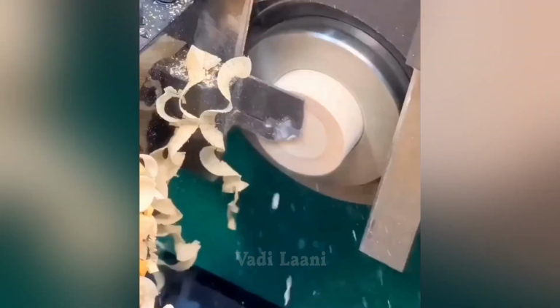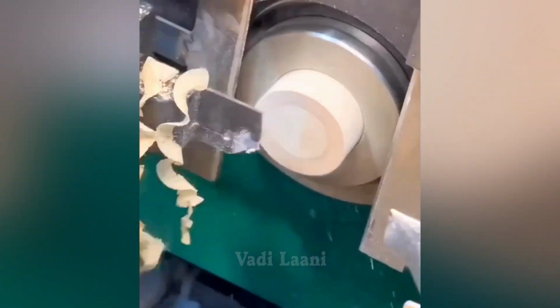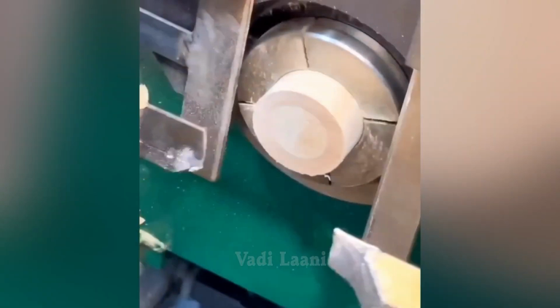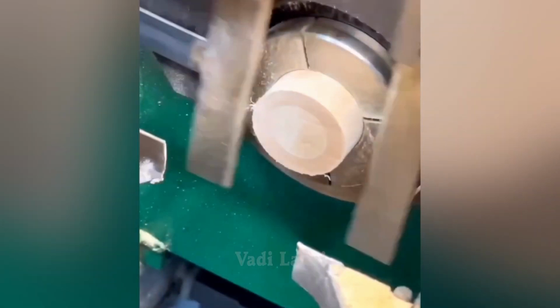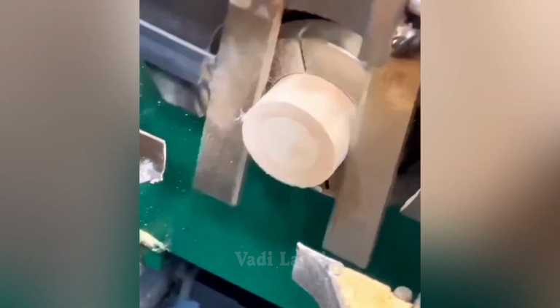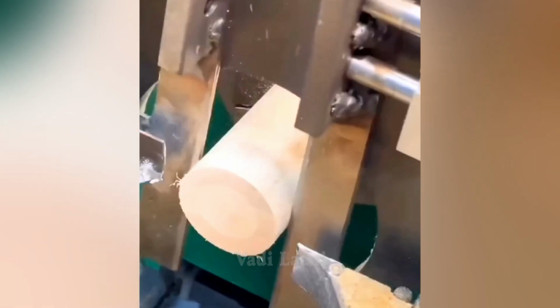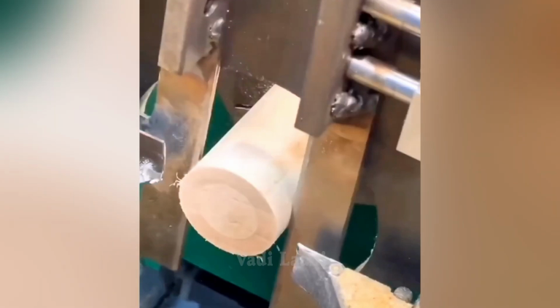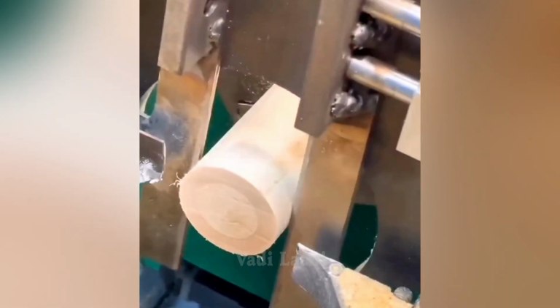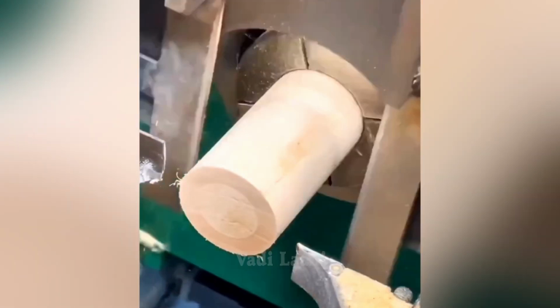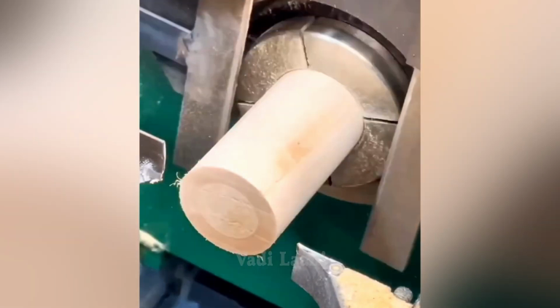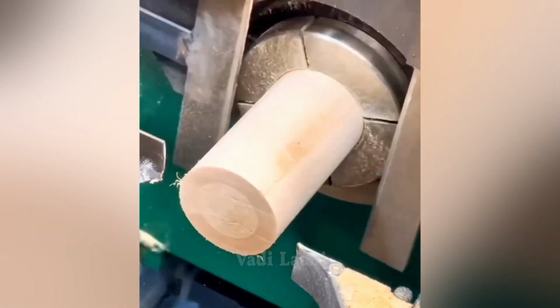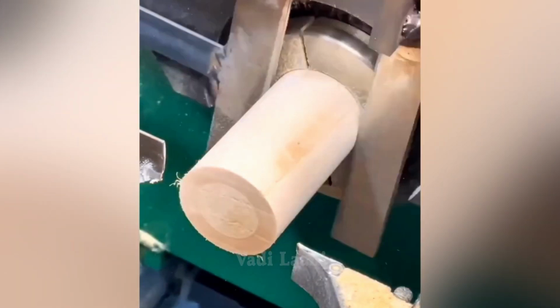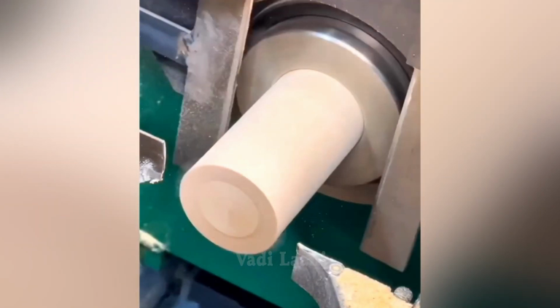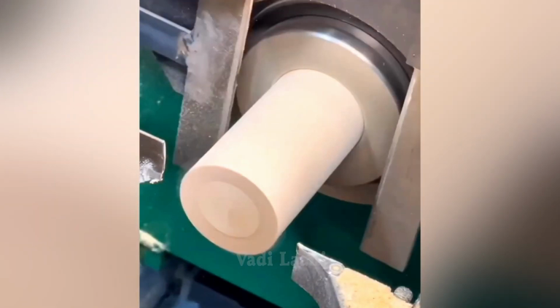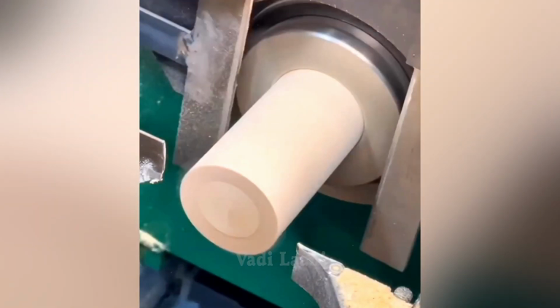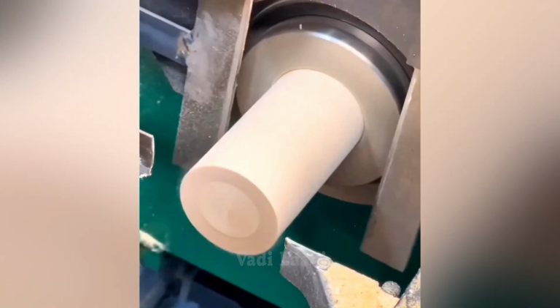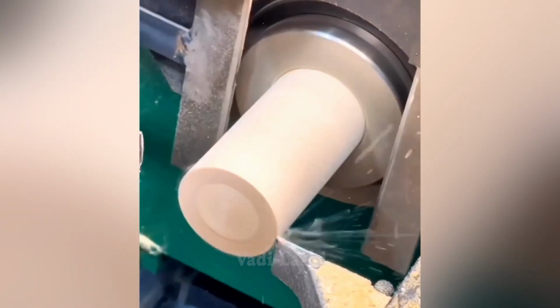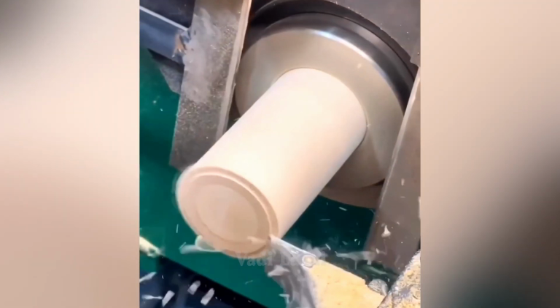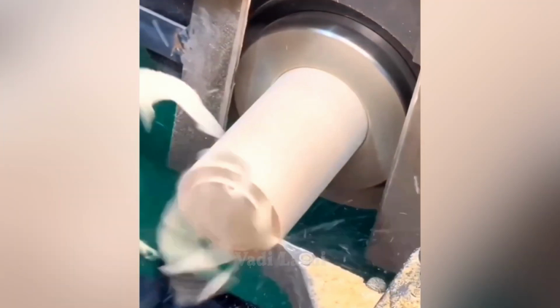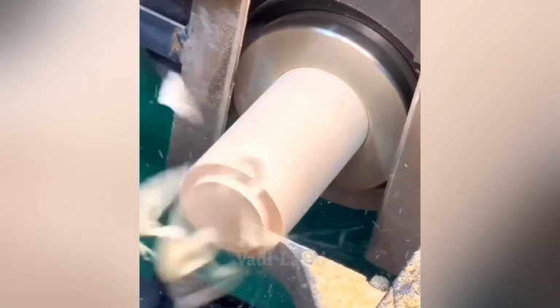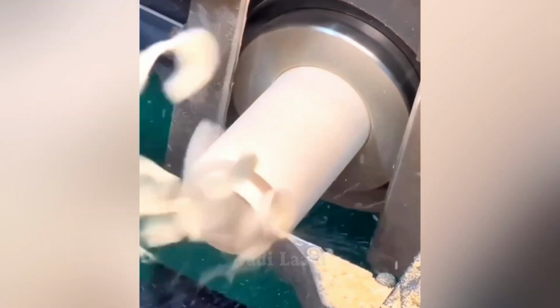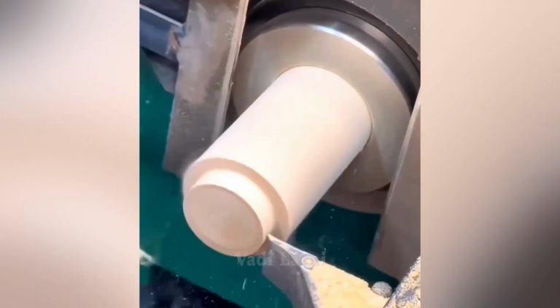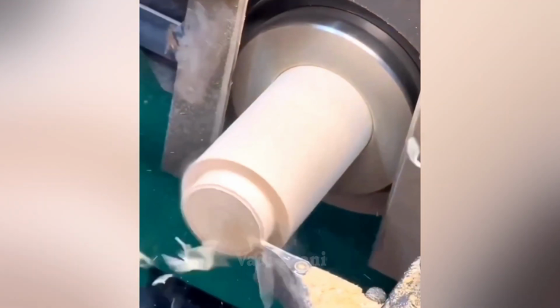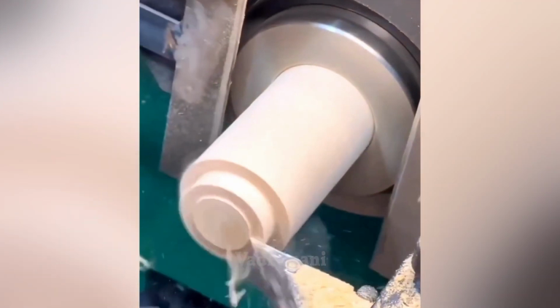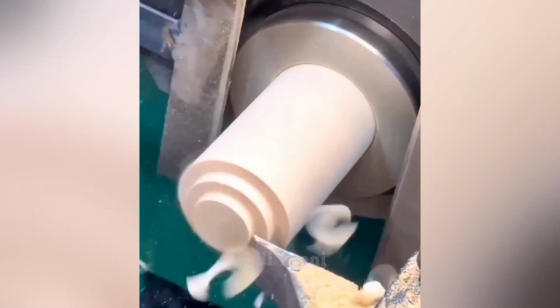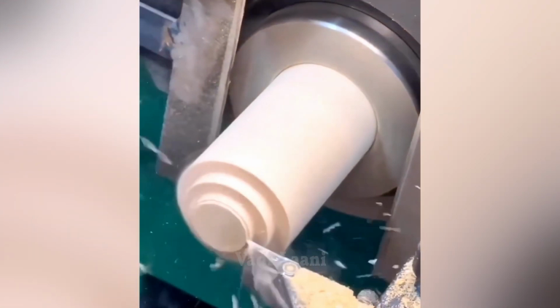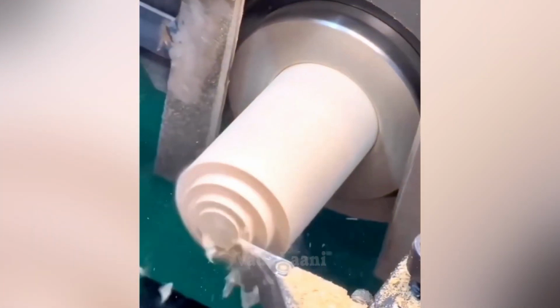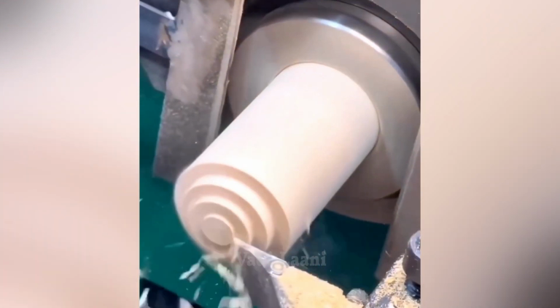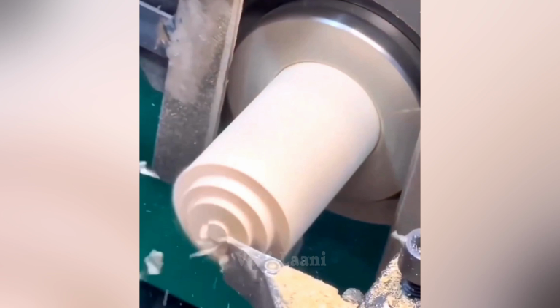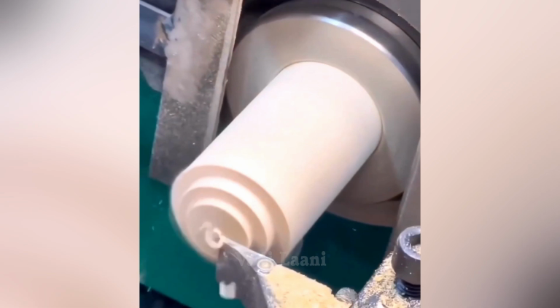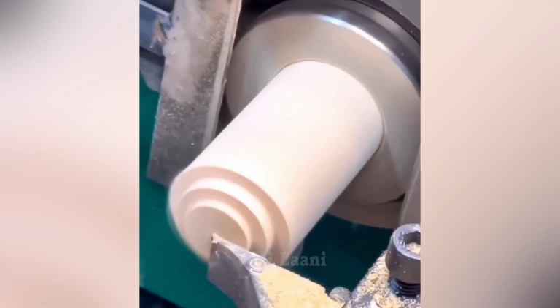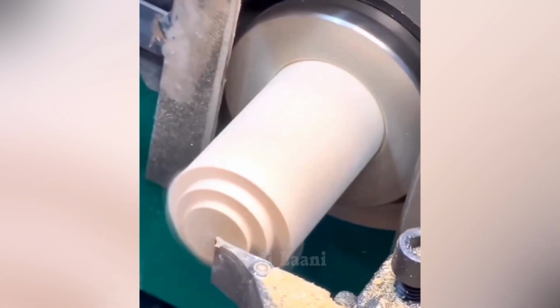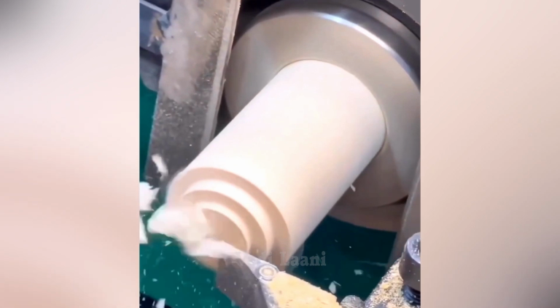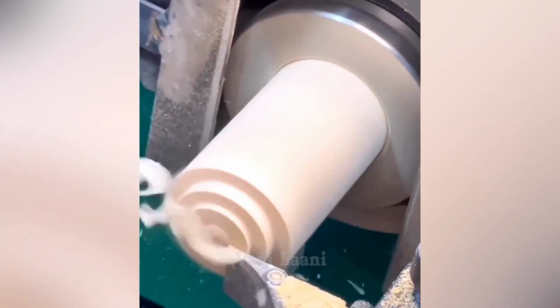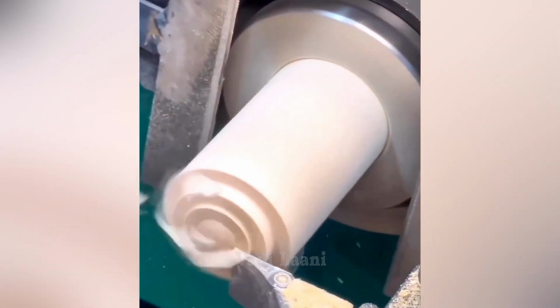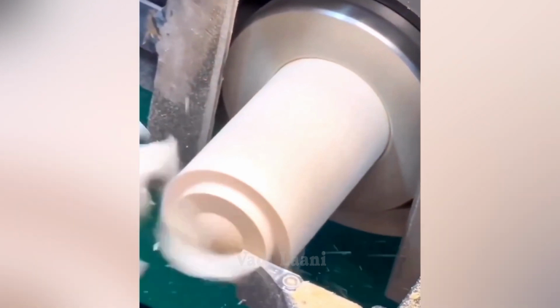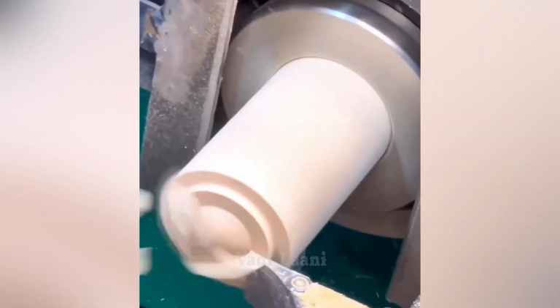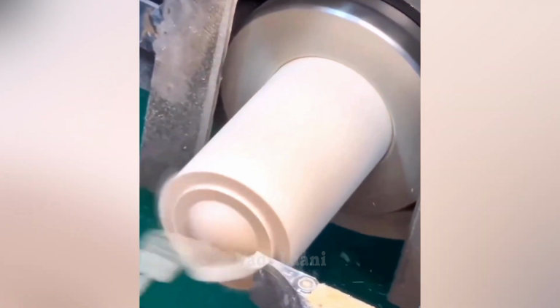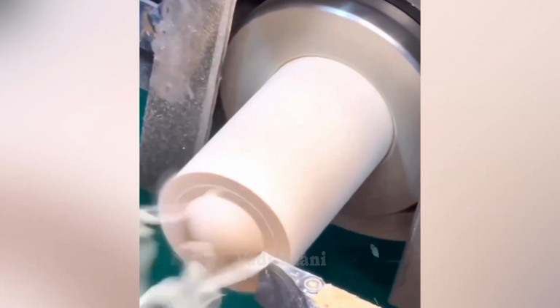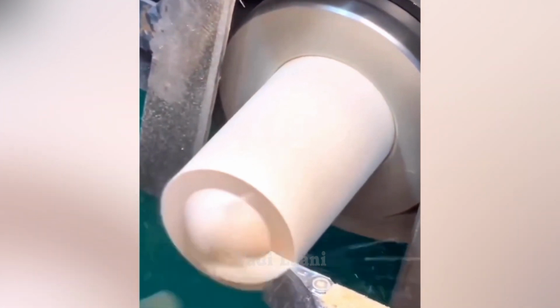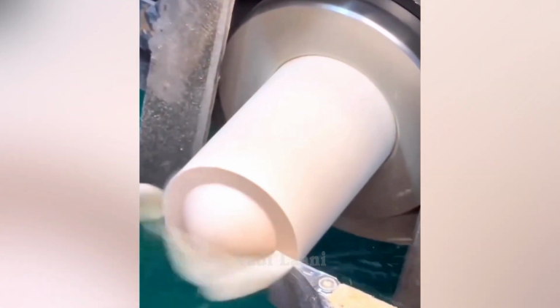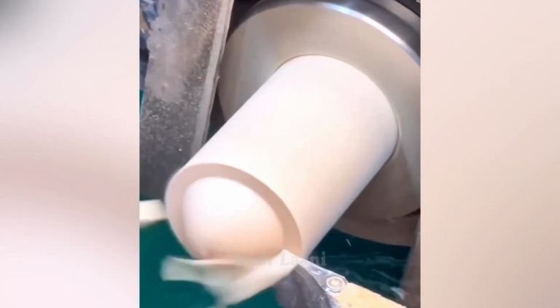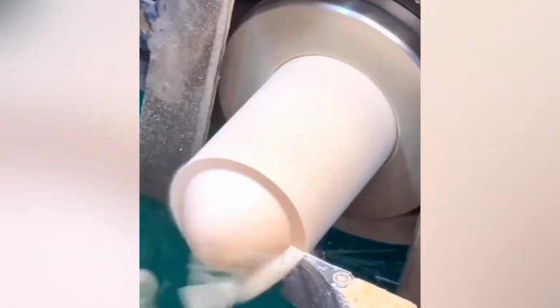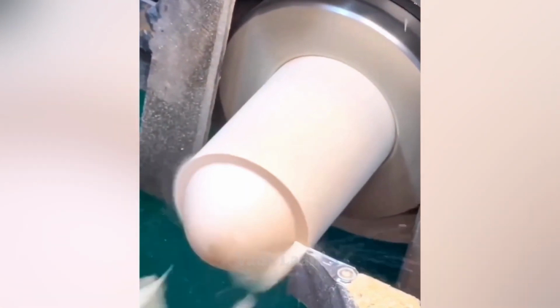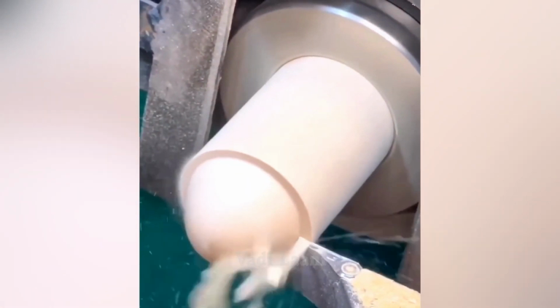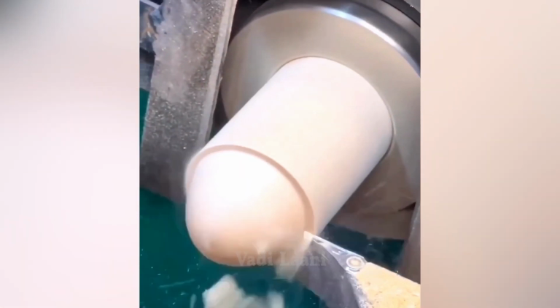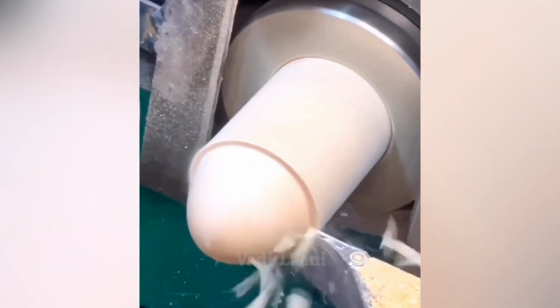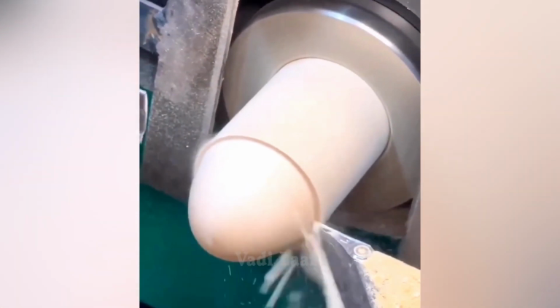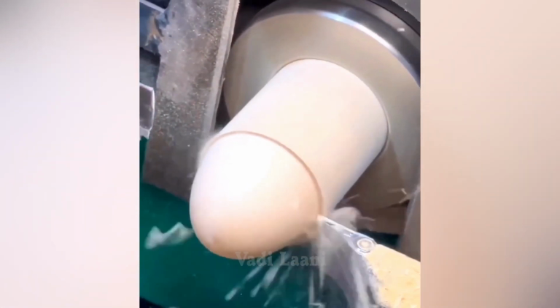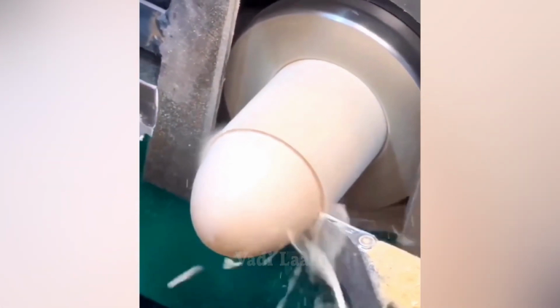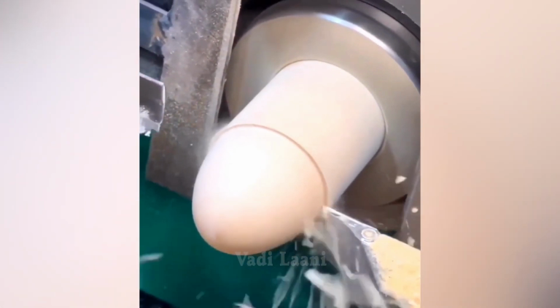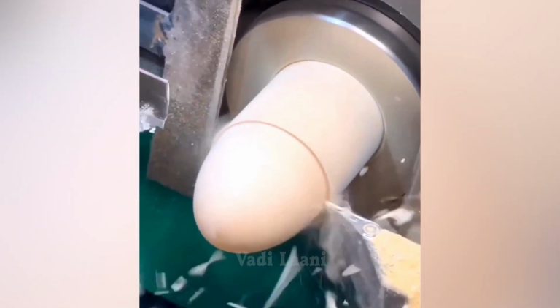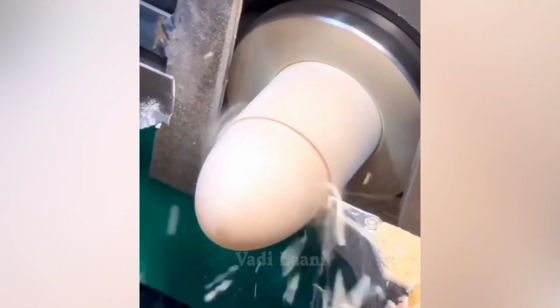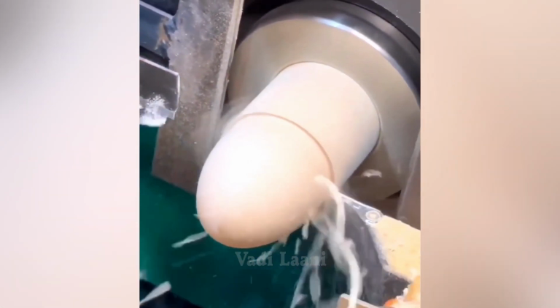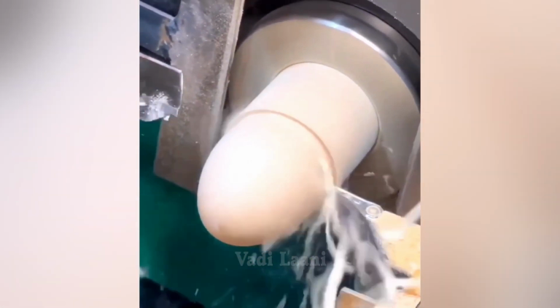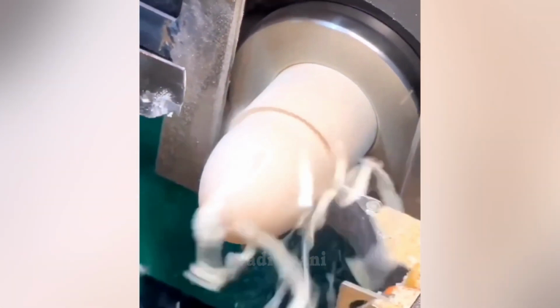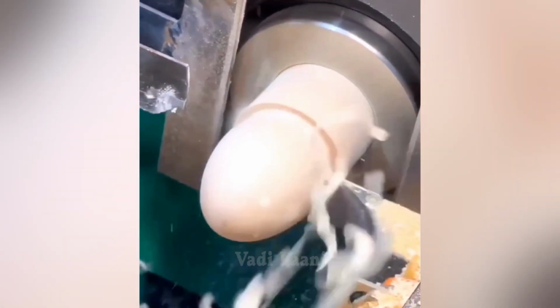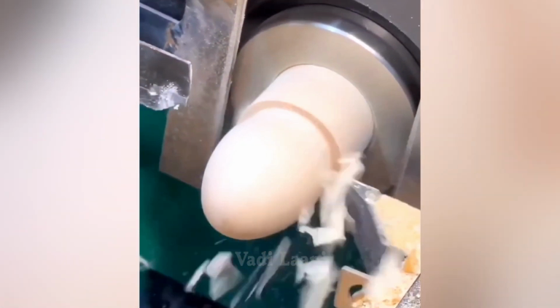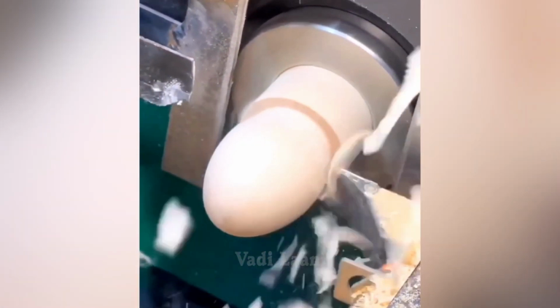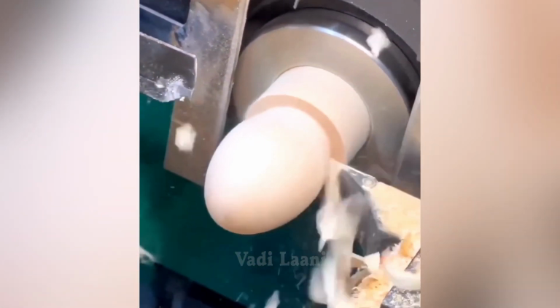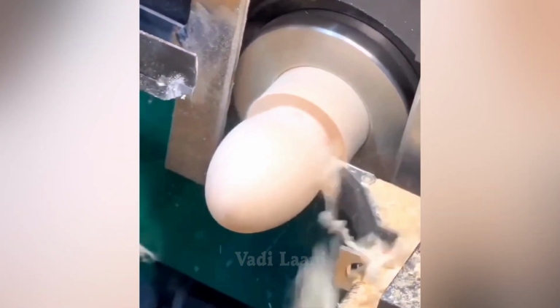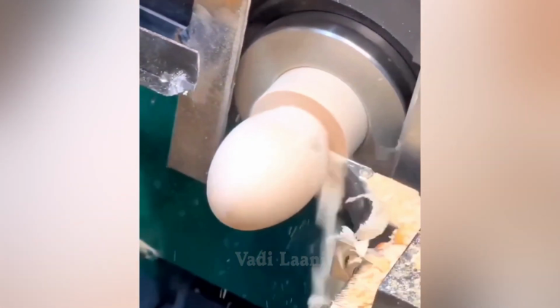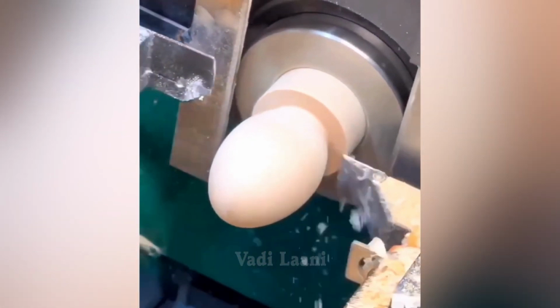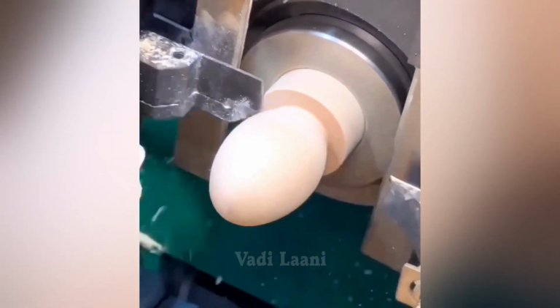A lathe, from a wooden bar, according to a specially set program under human control, cuts out a figure in the shape of a chicken egg.